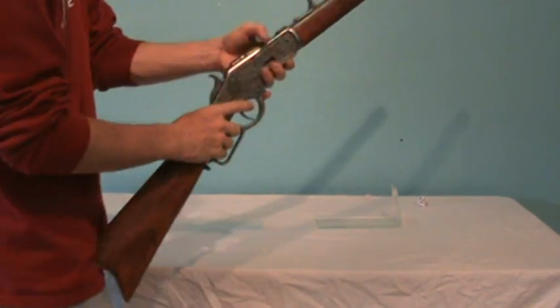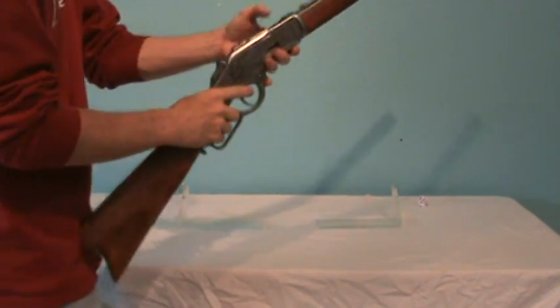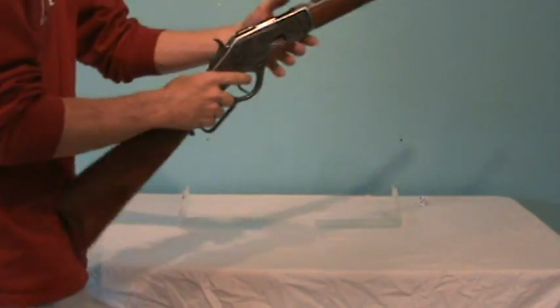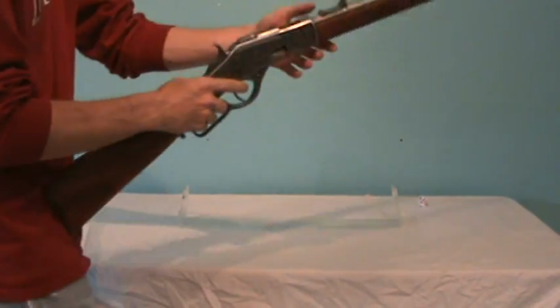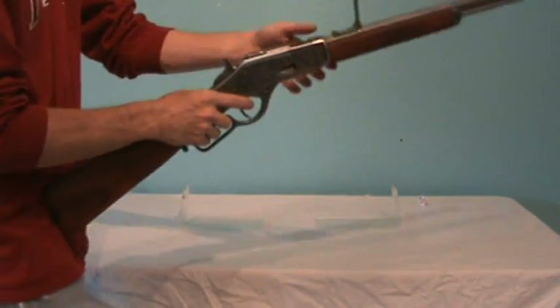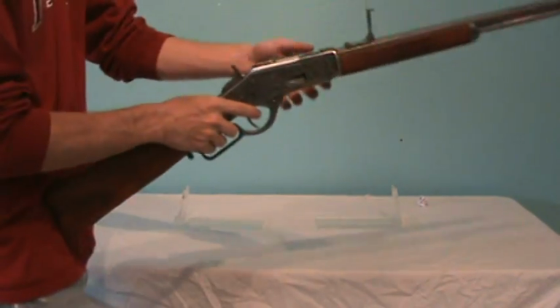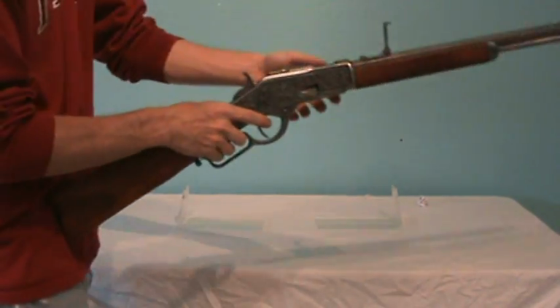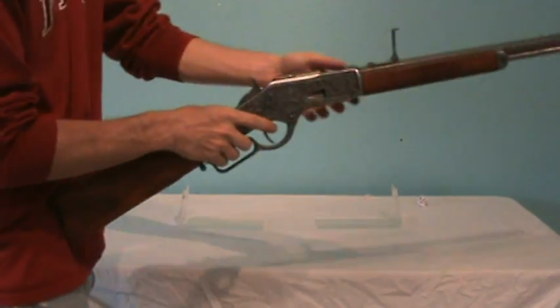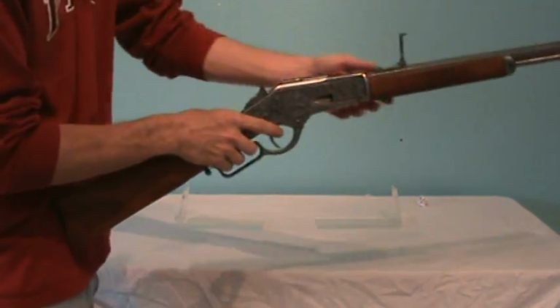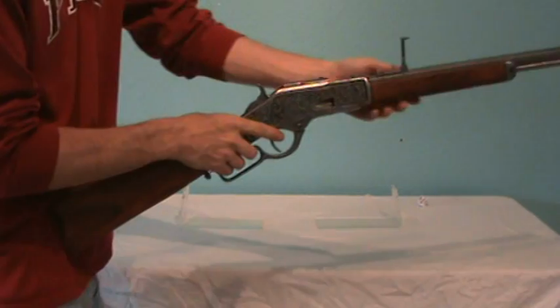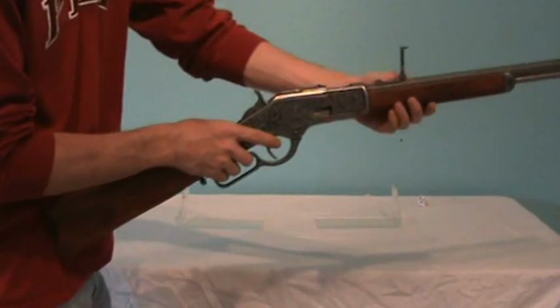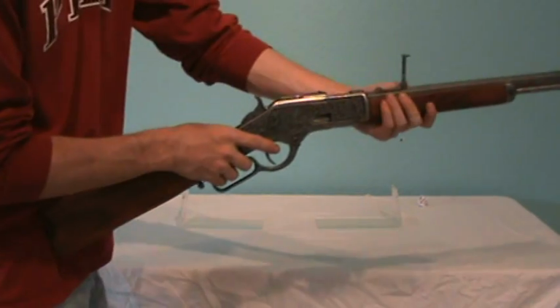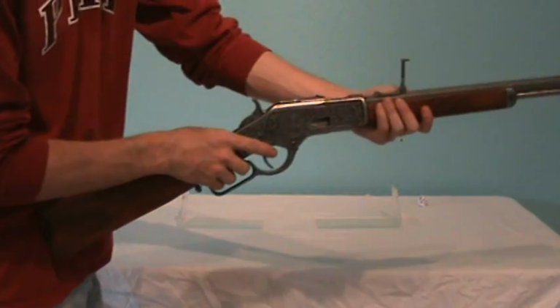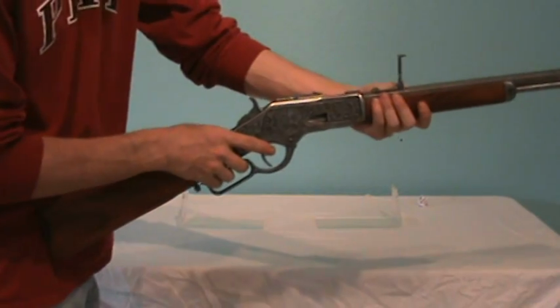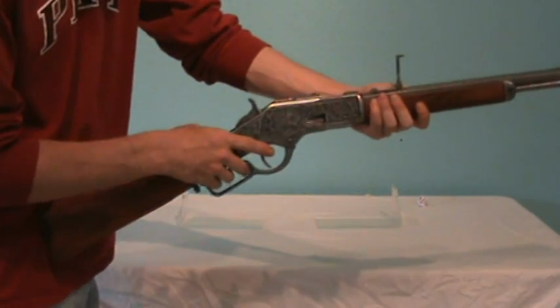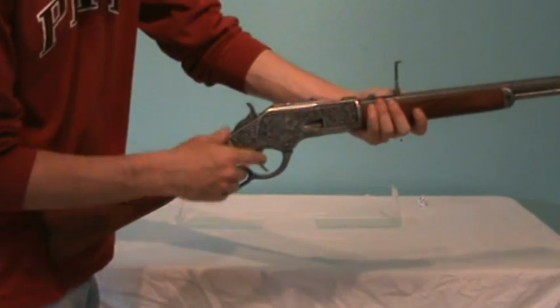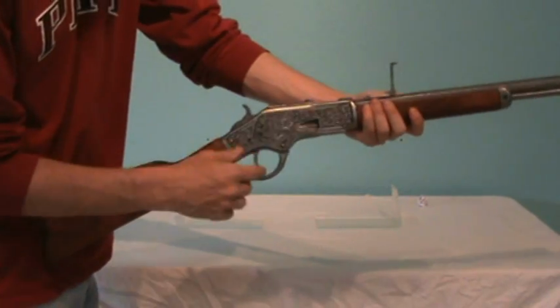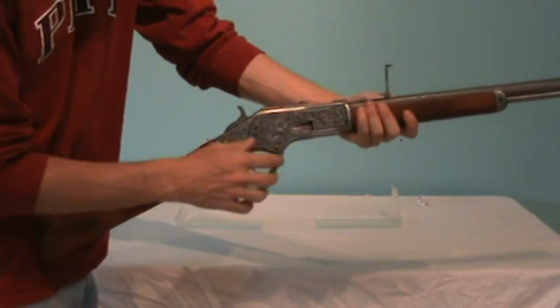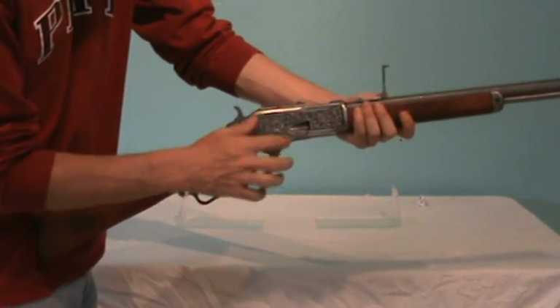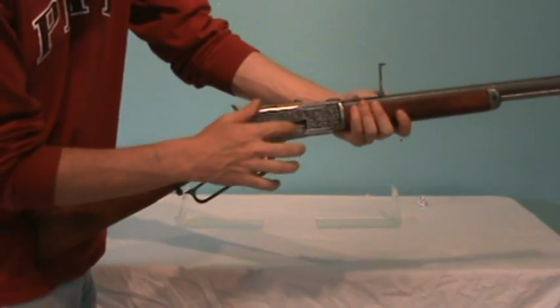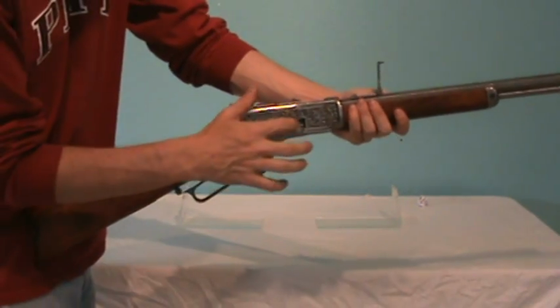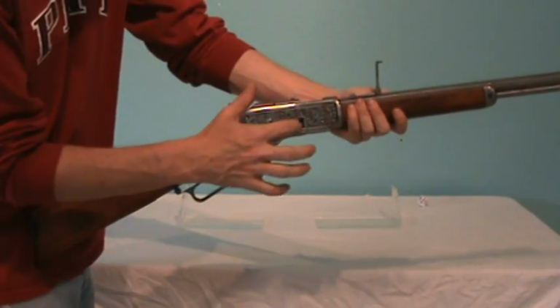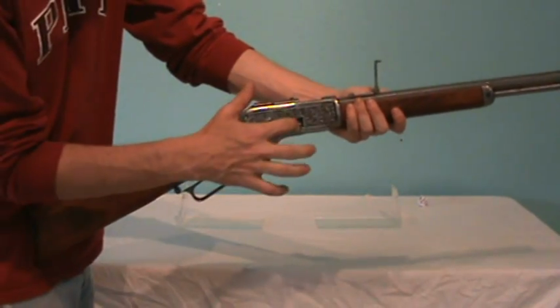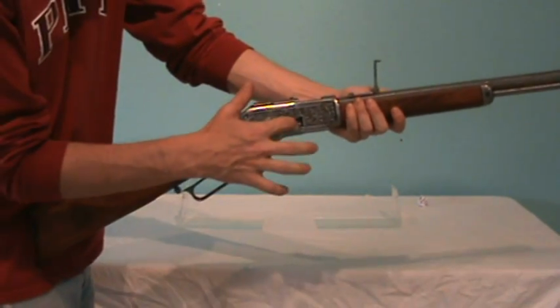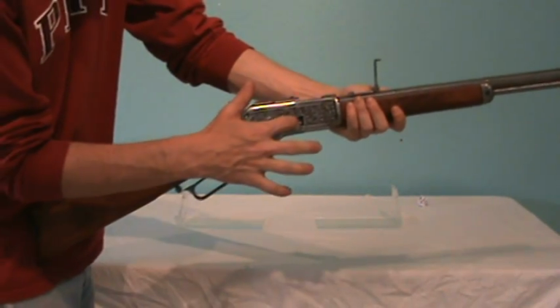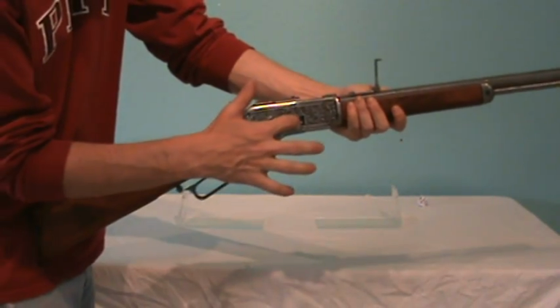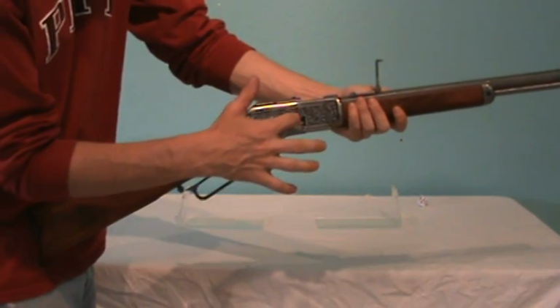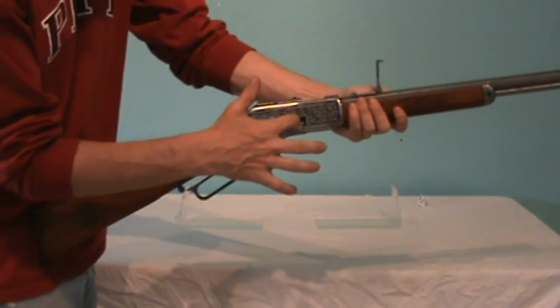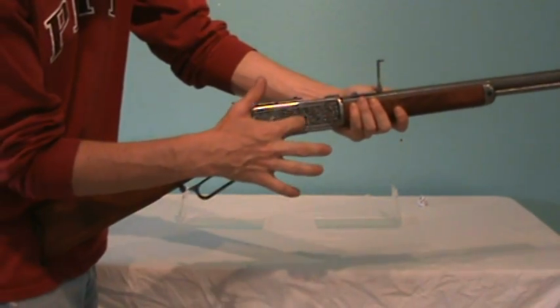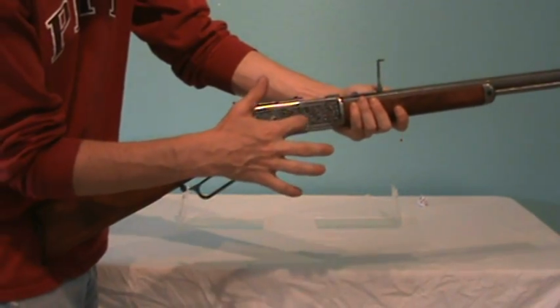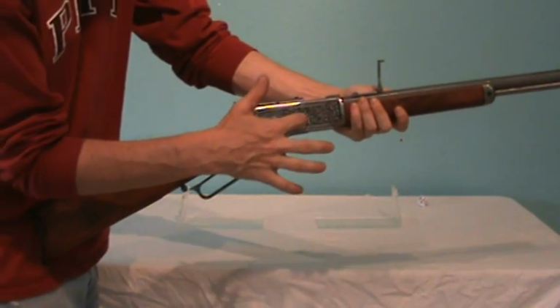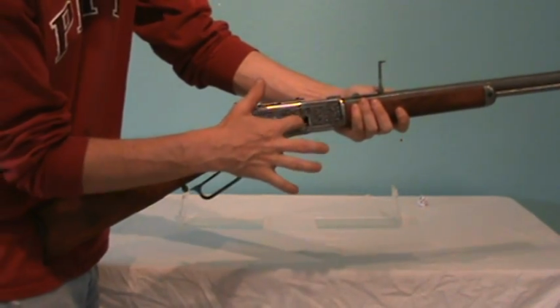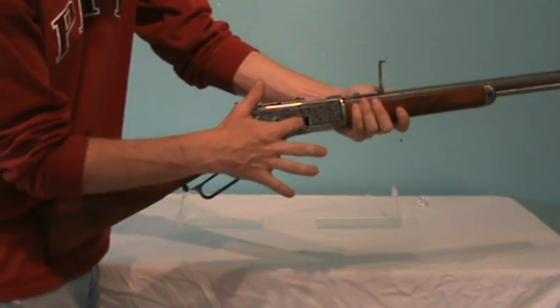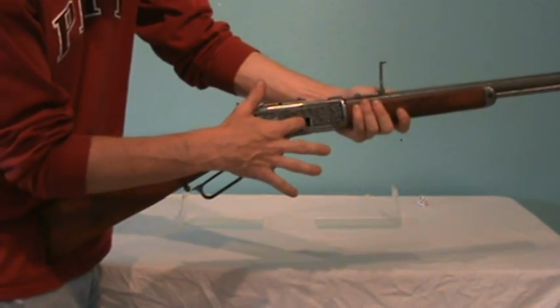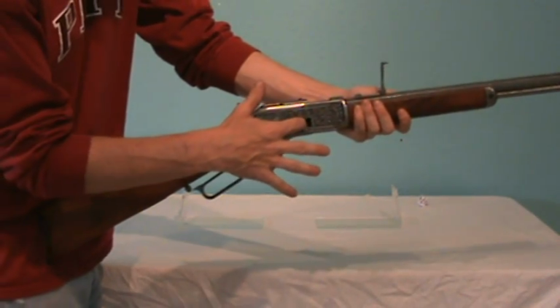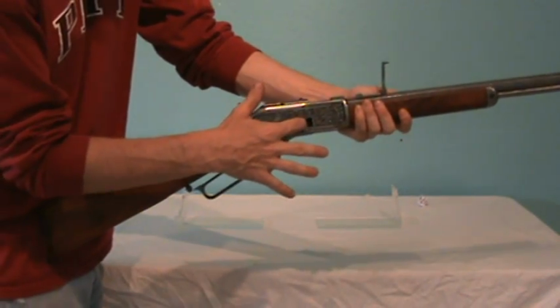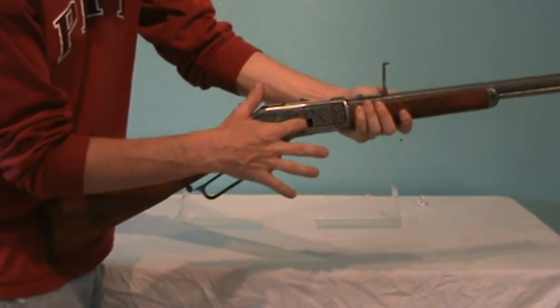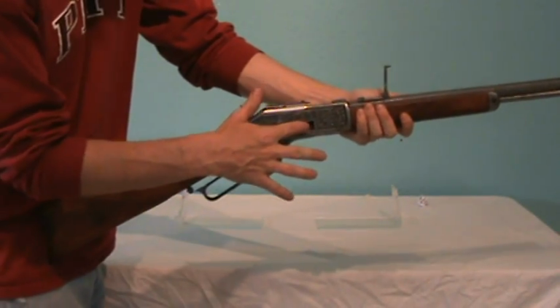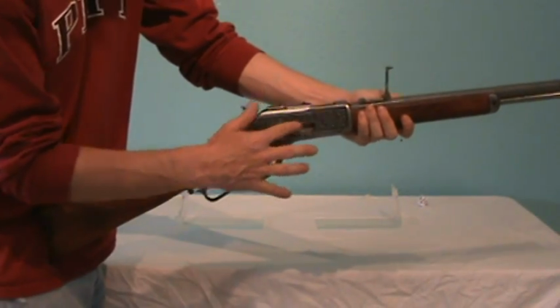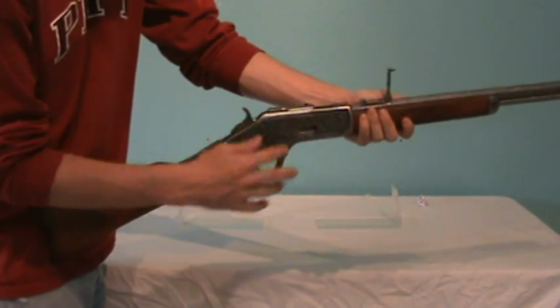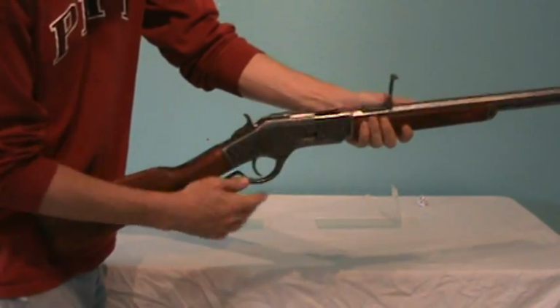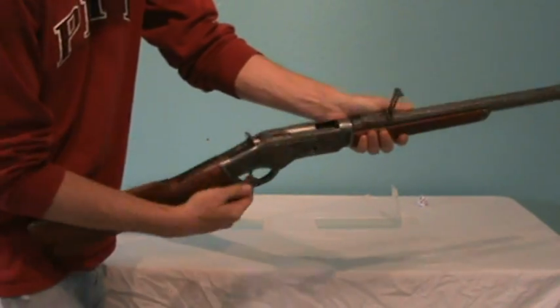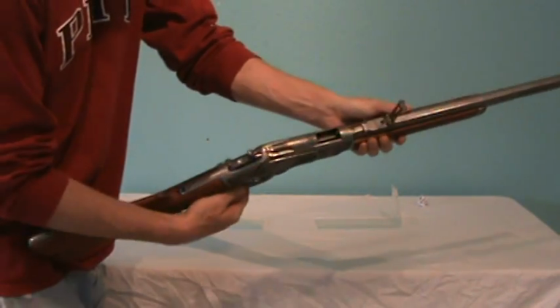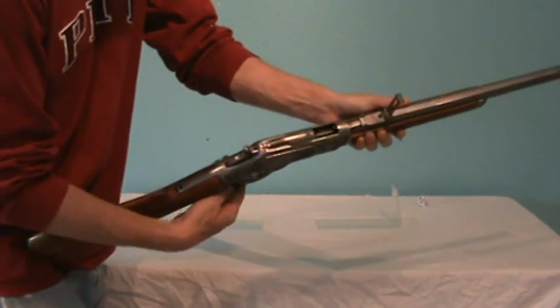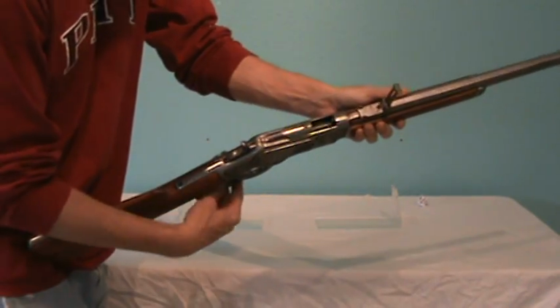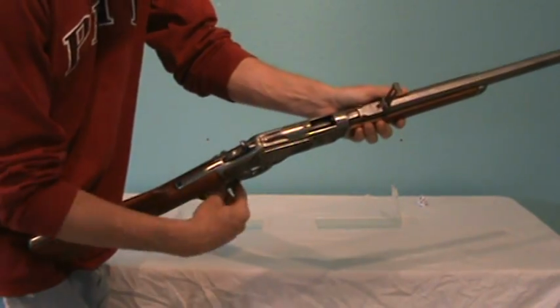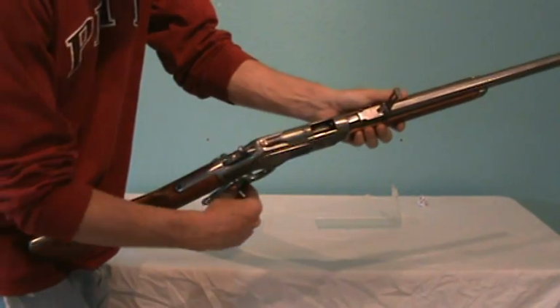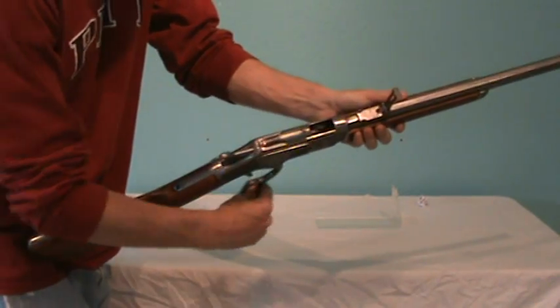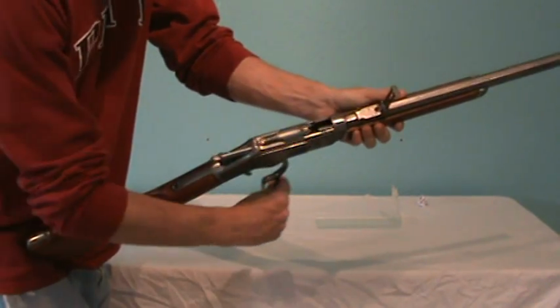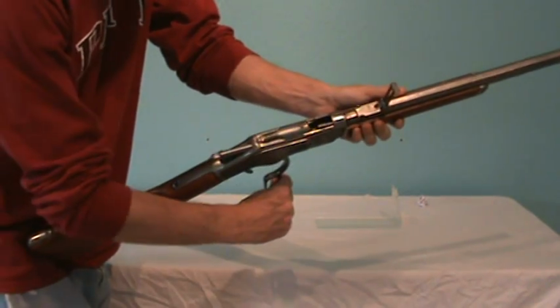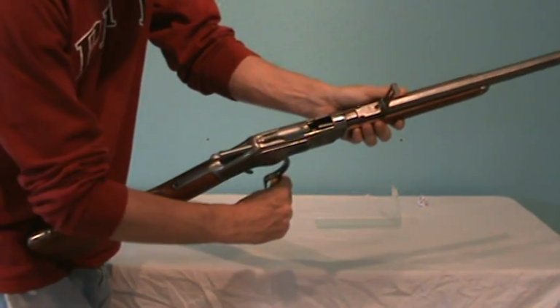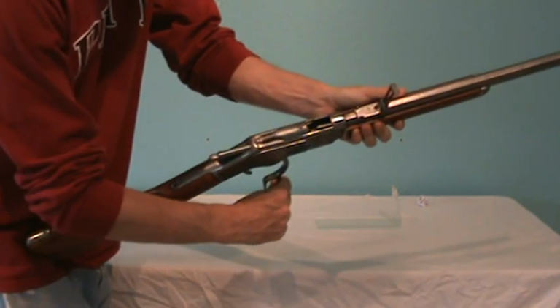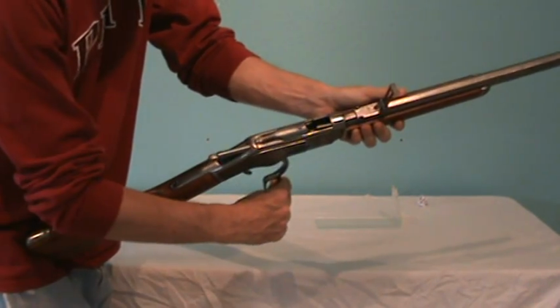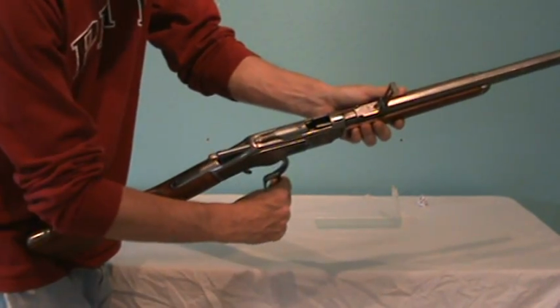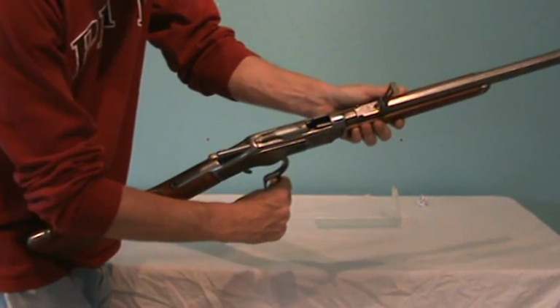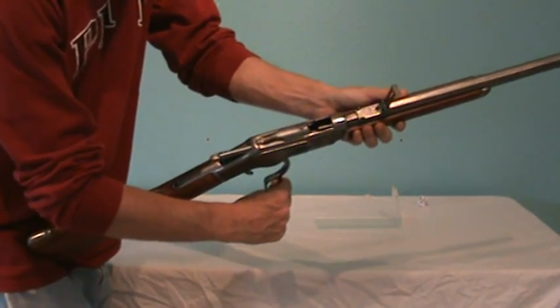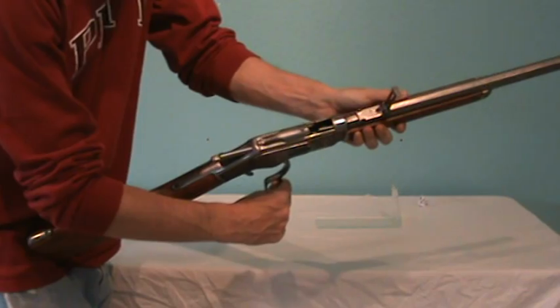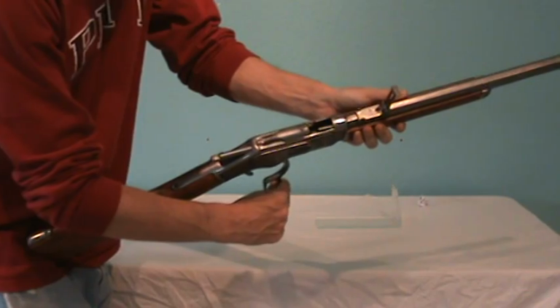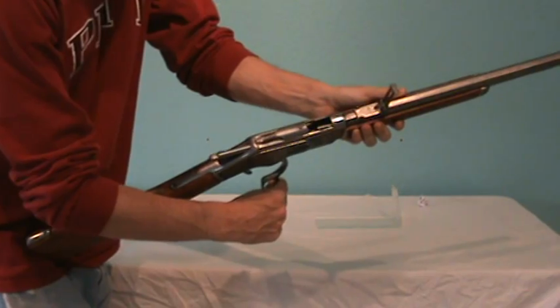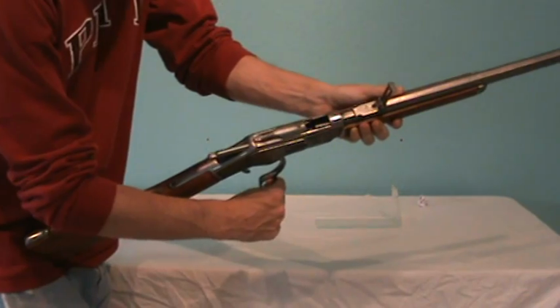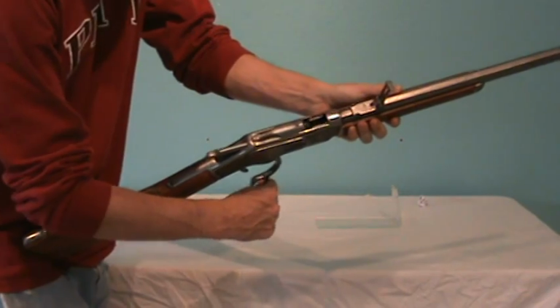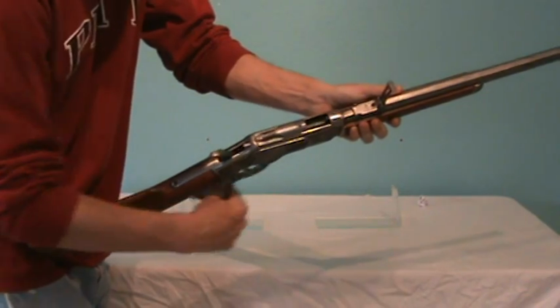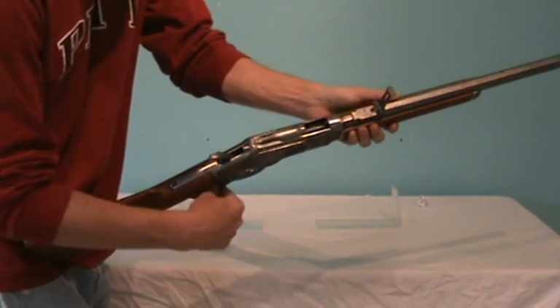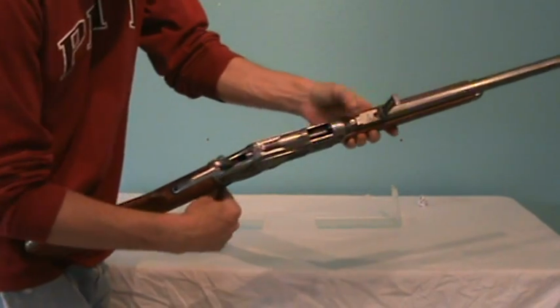This is an old style lever action which is a side loader and ejects the shells from the top.